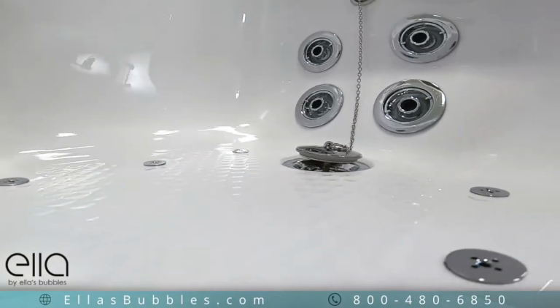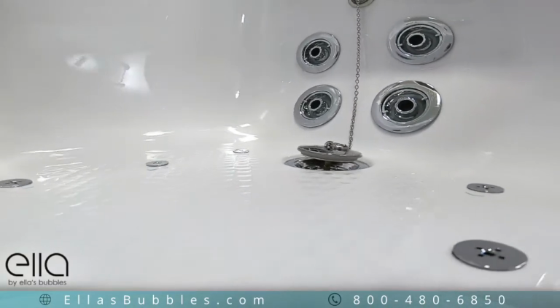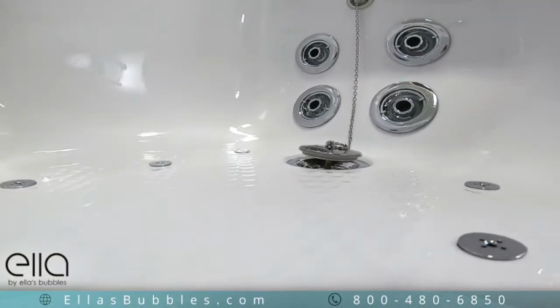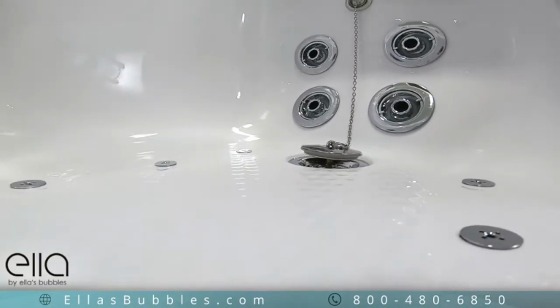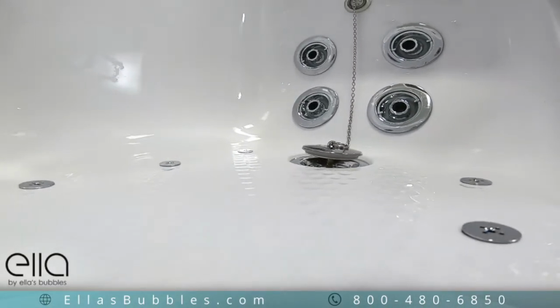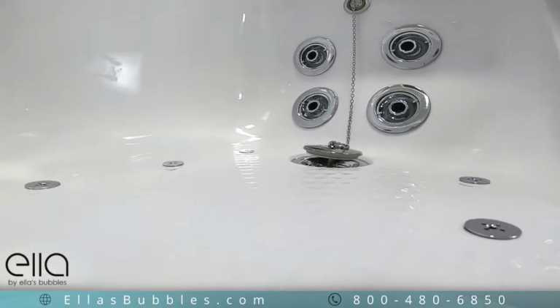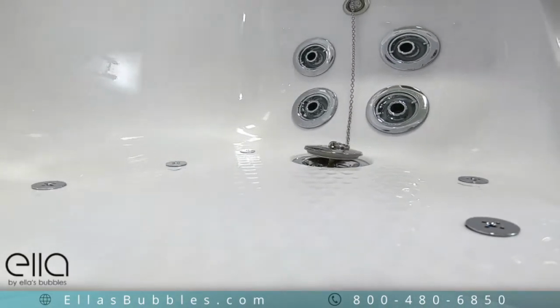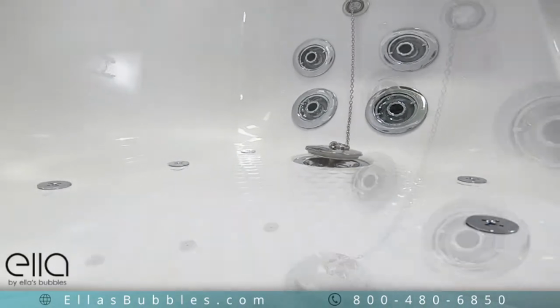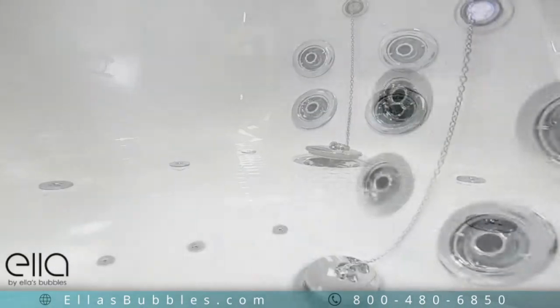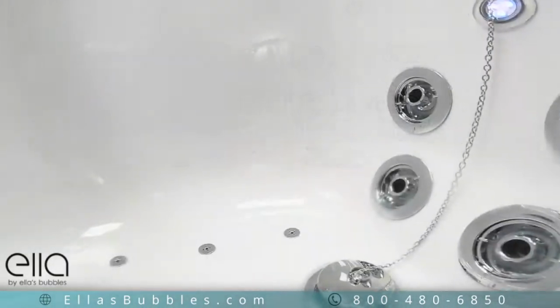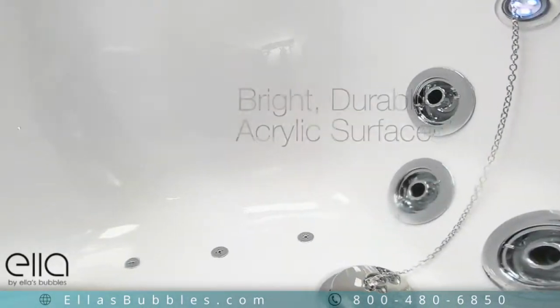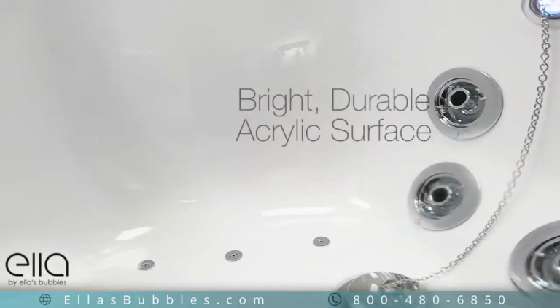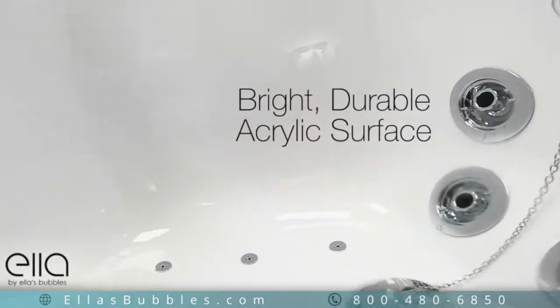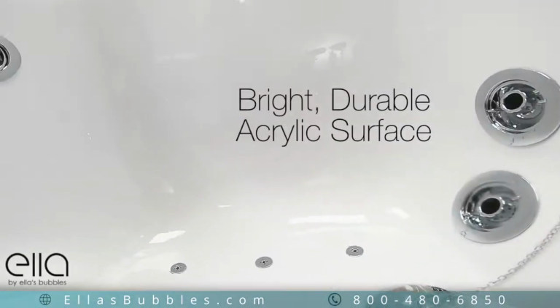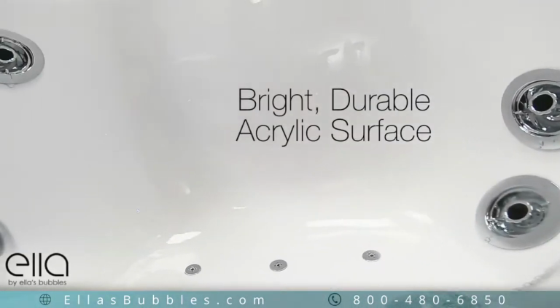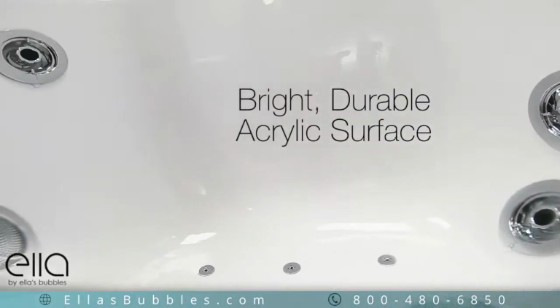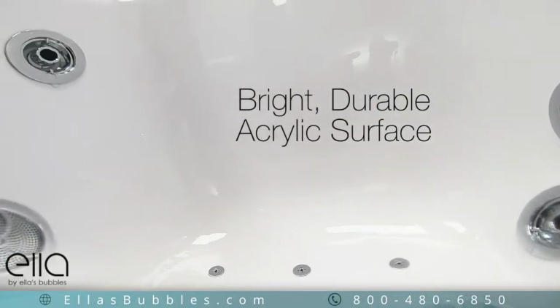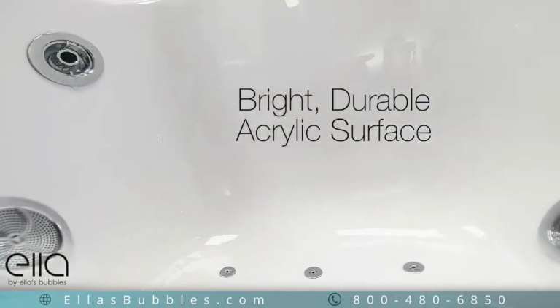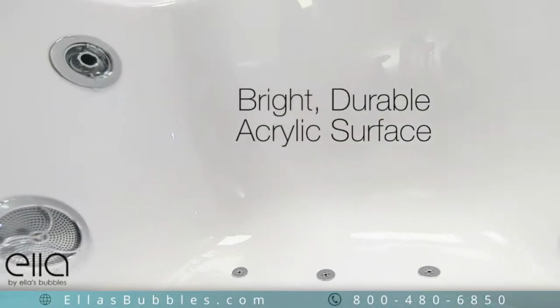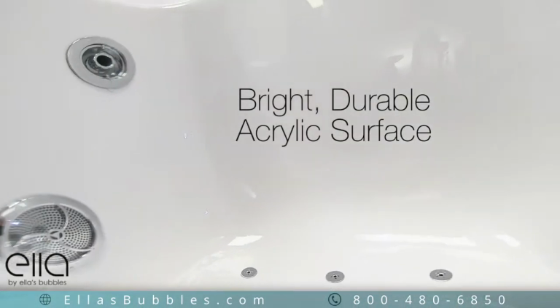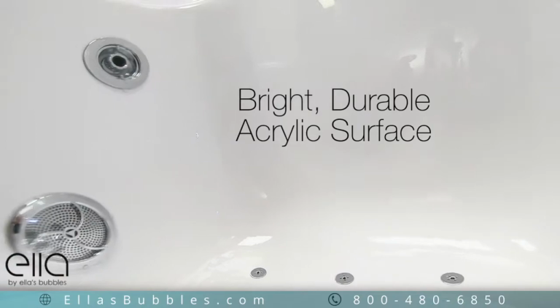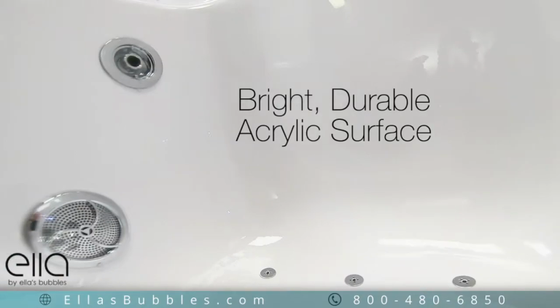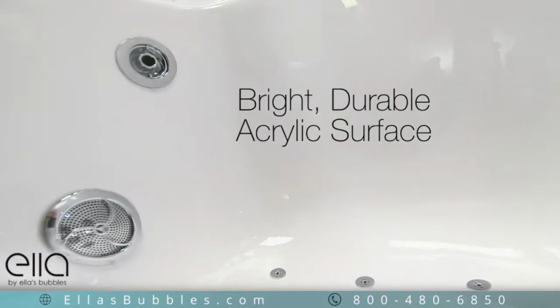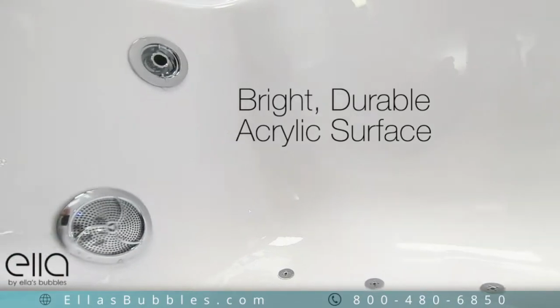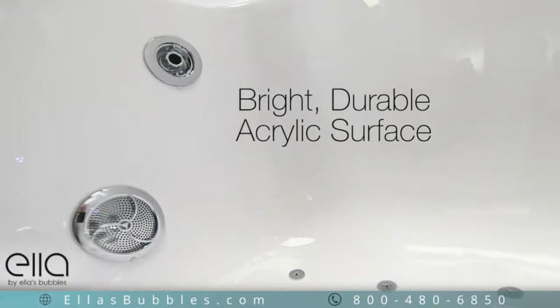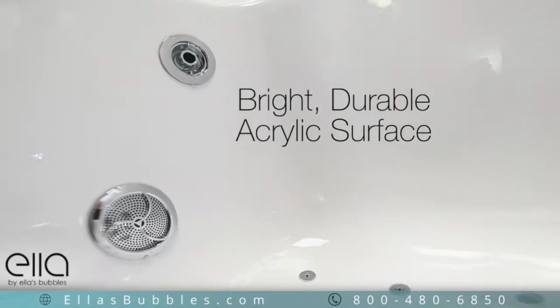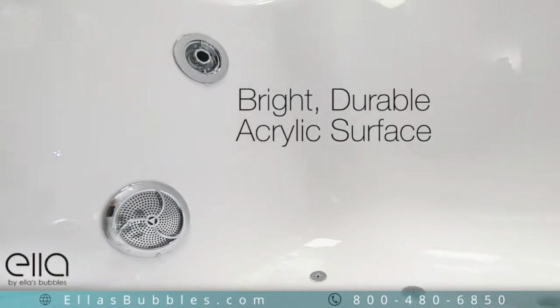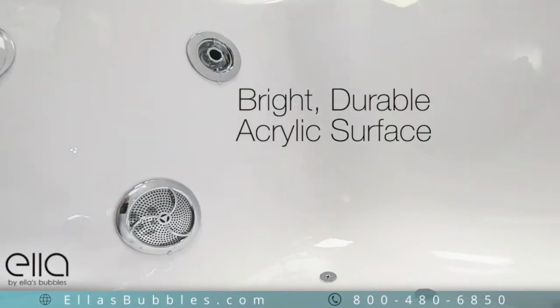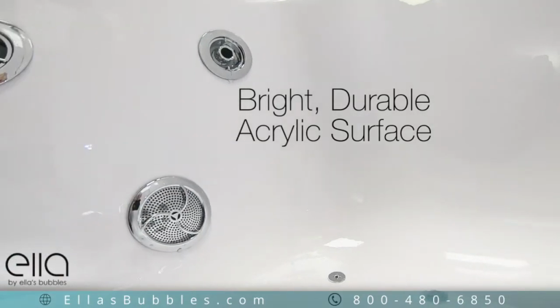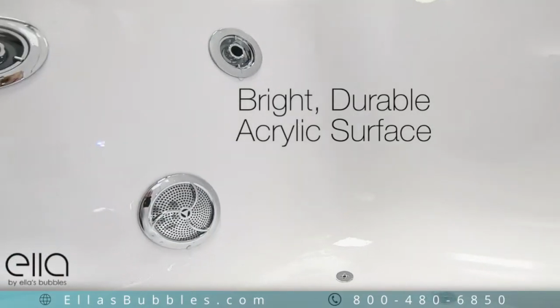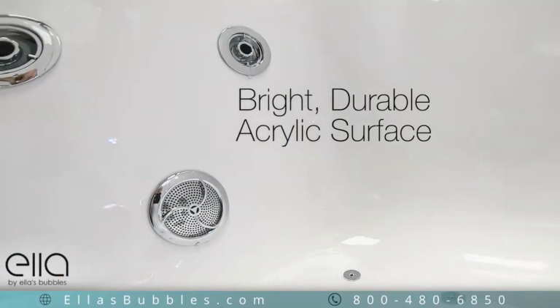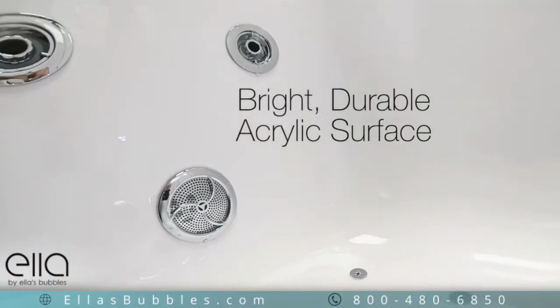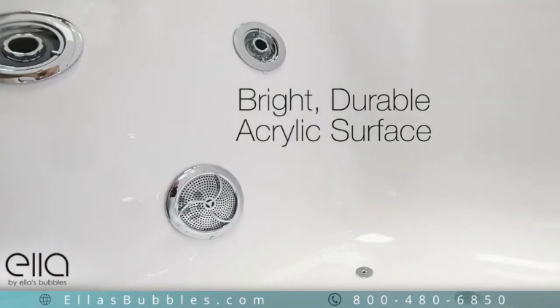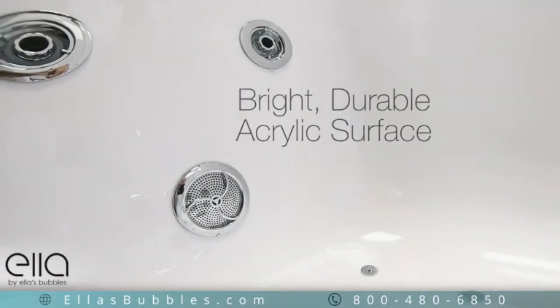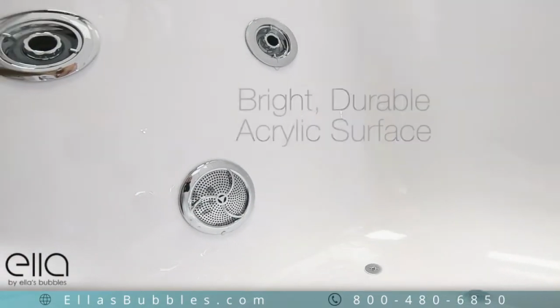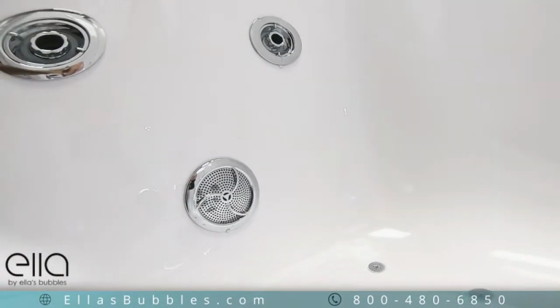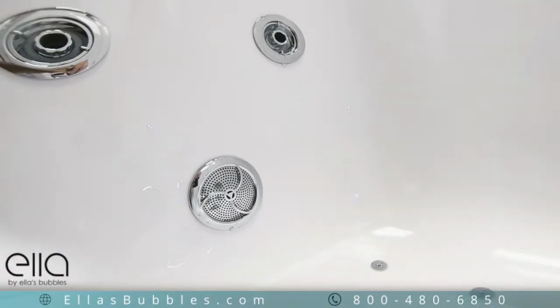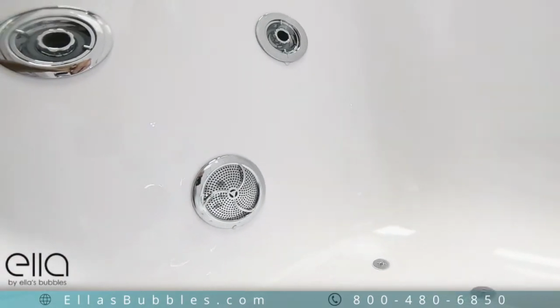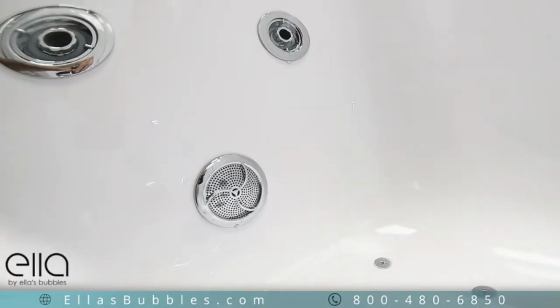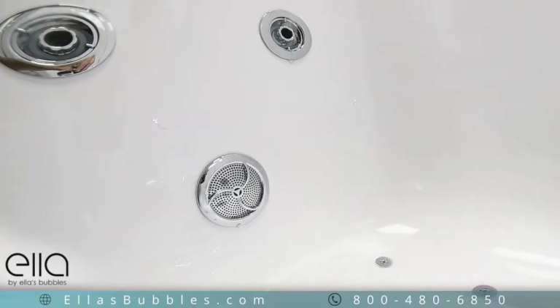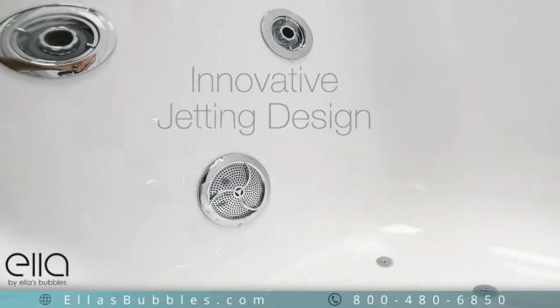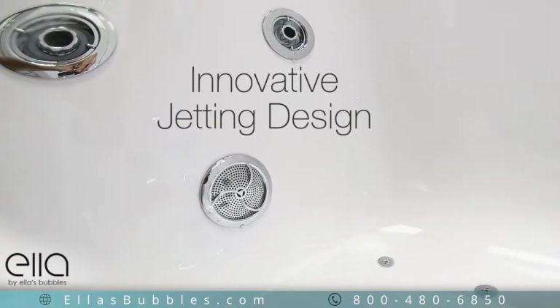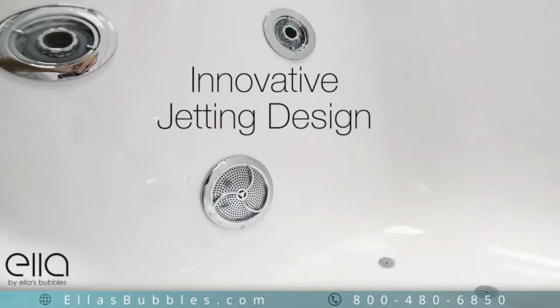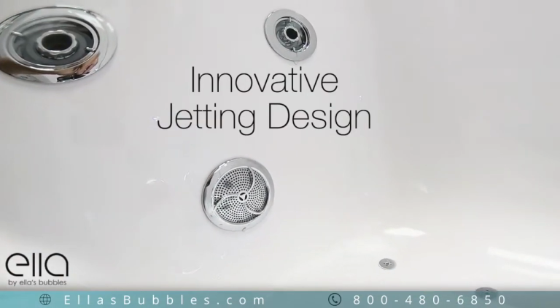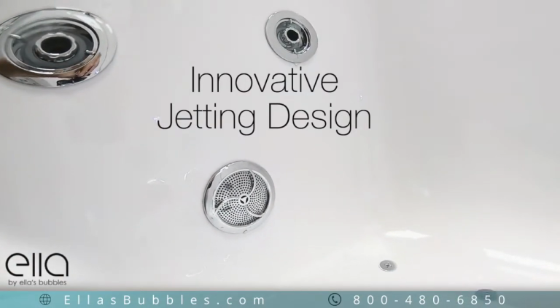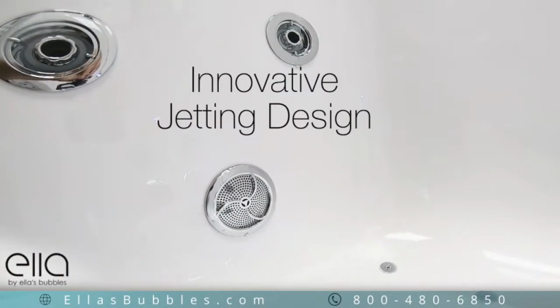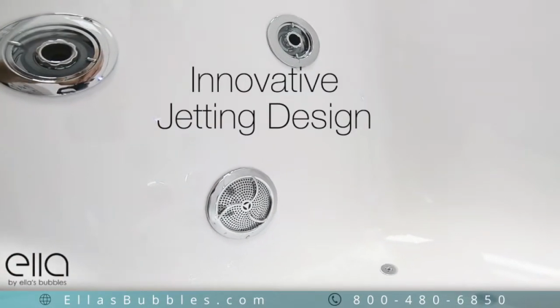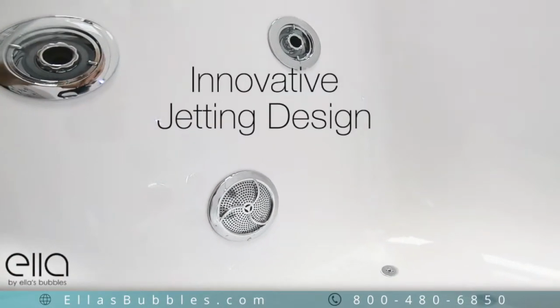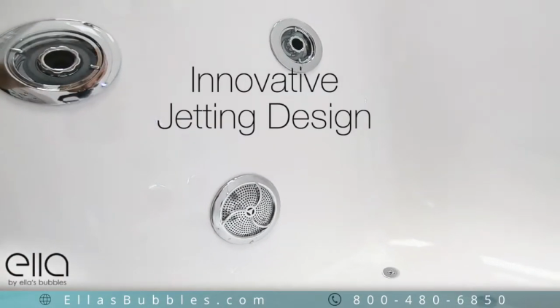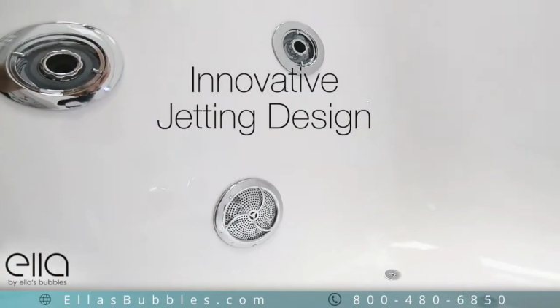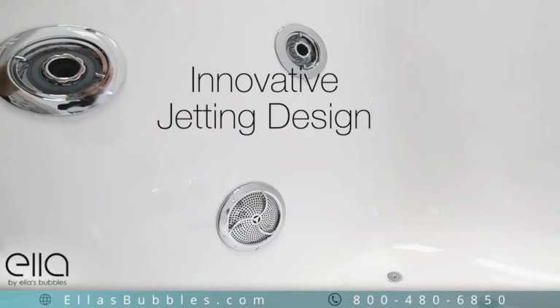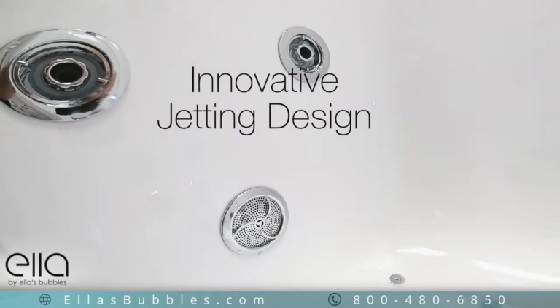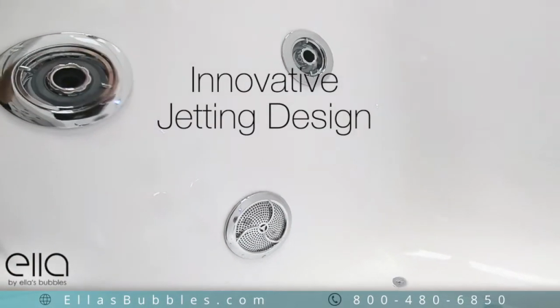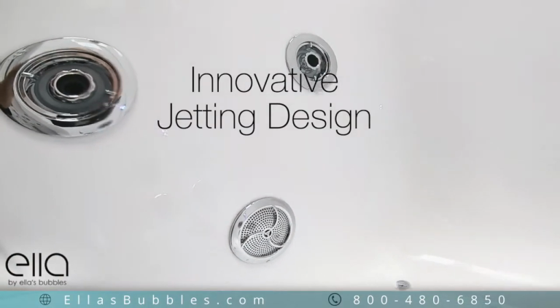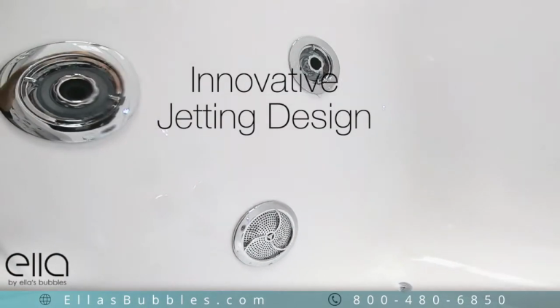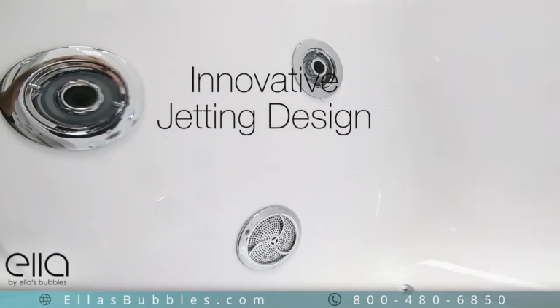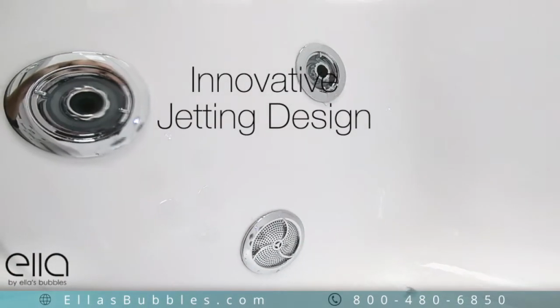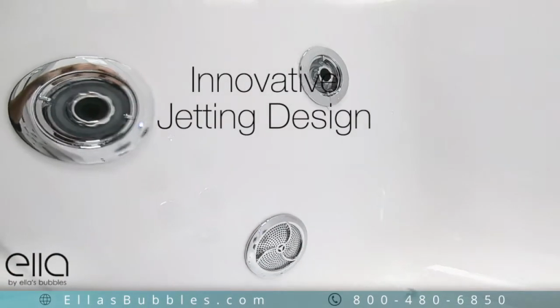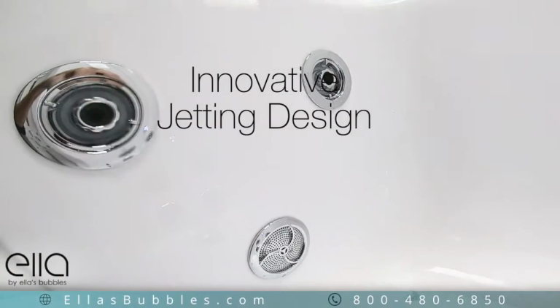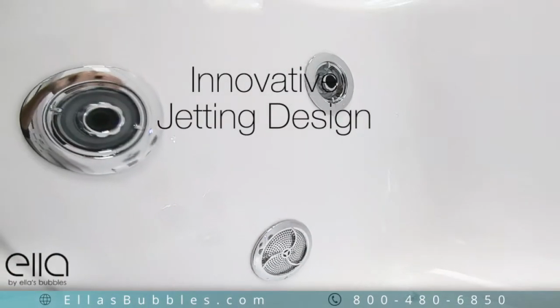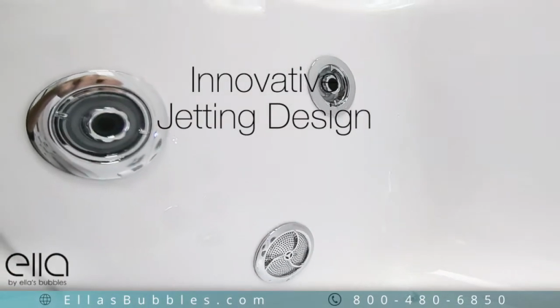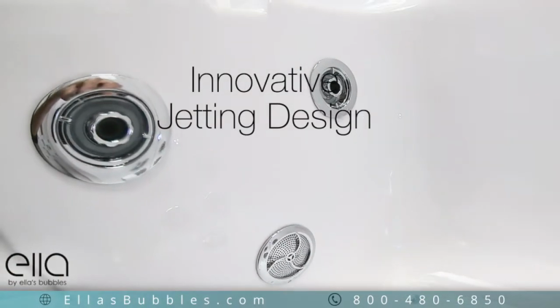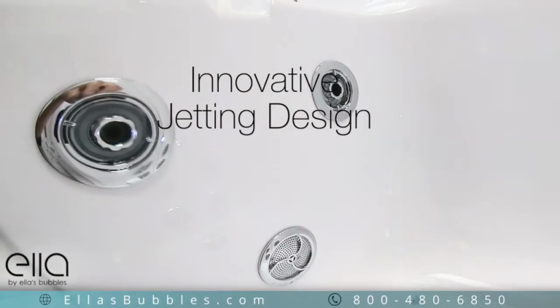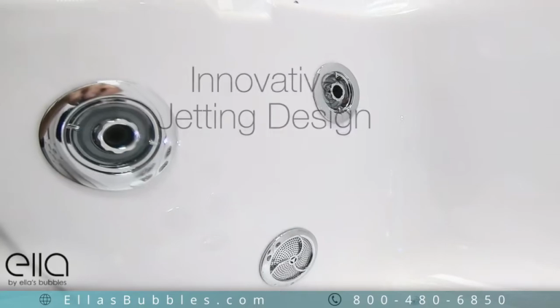The Mobile has a bright, durable, easy-to-clean acrylic surface, and it features Ella's famous innovative jetting design.